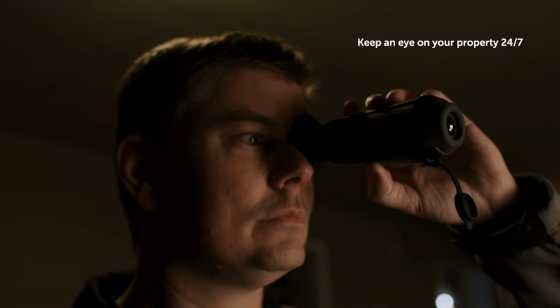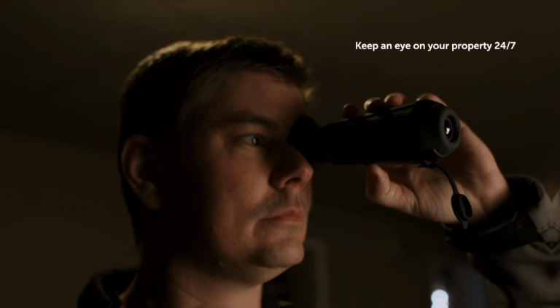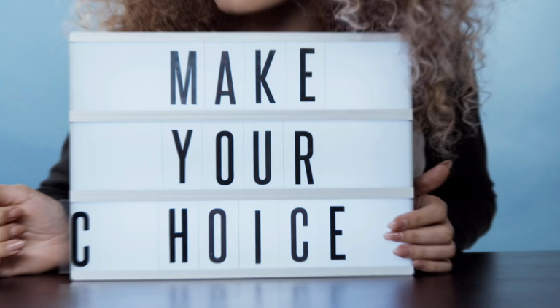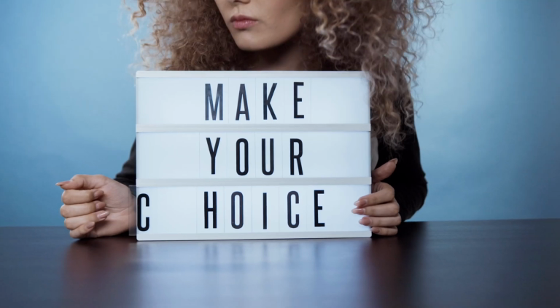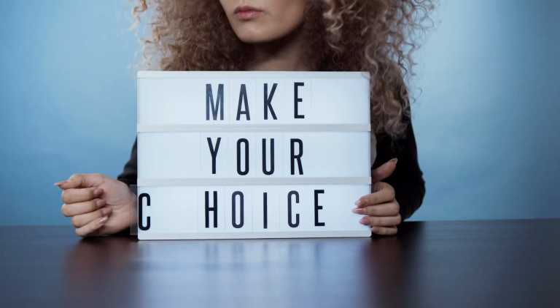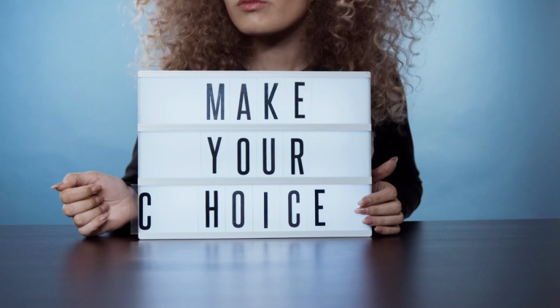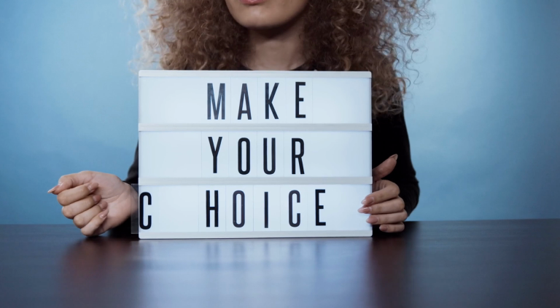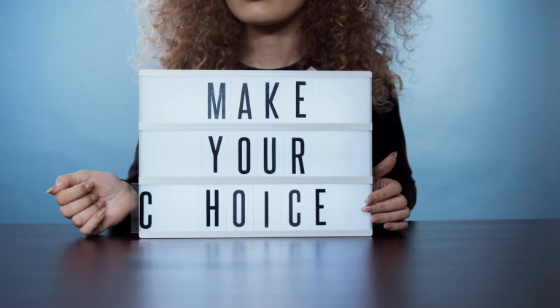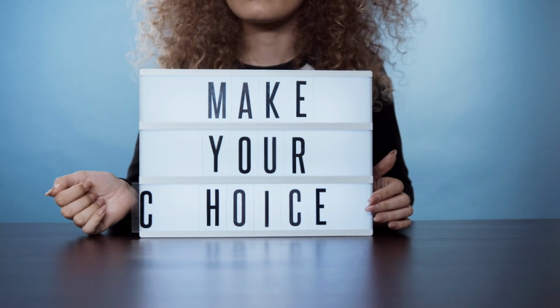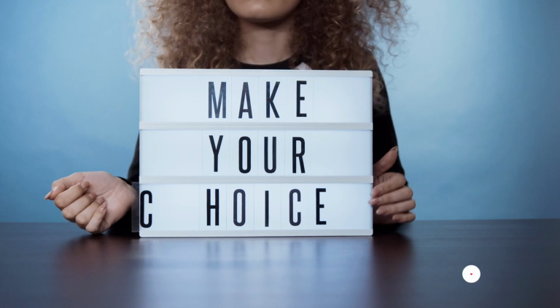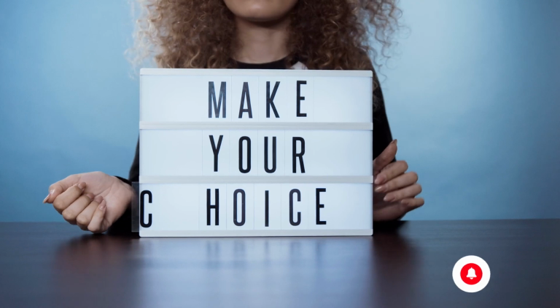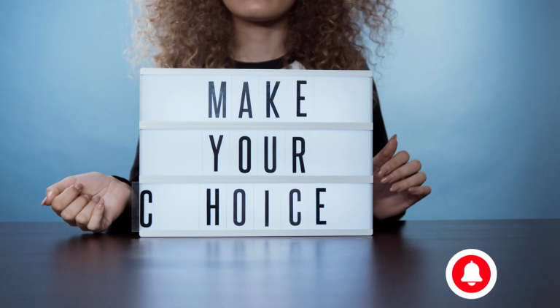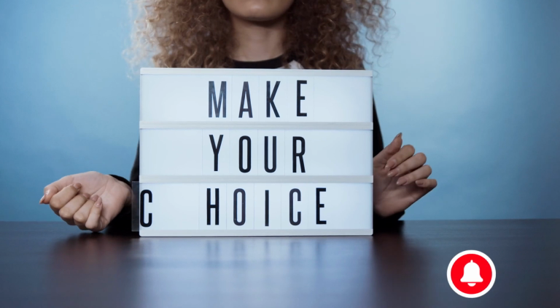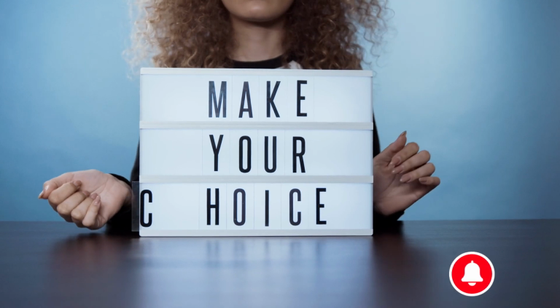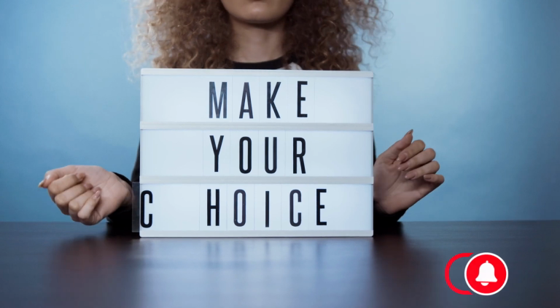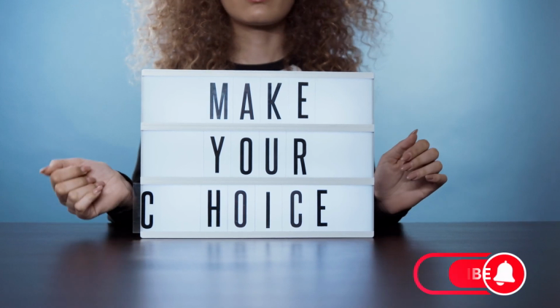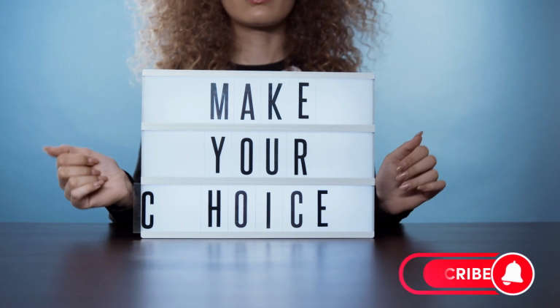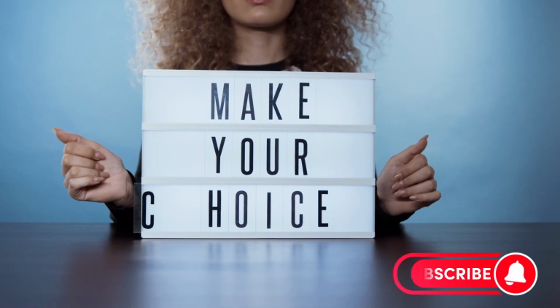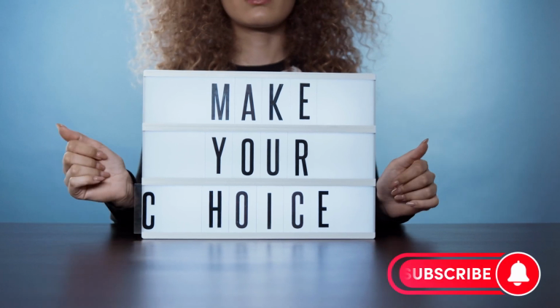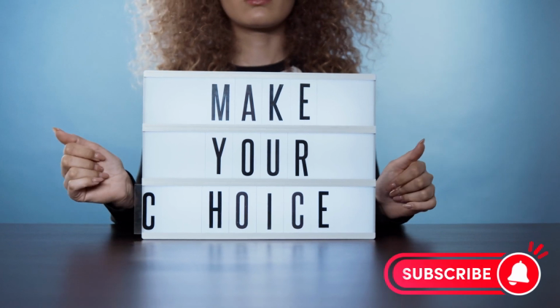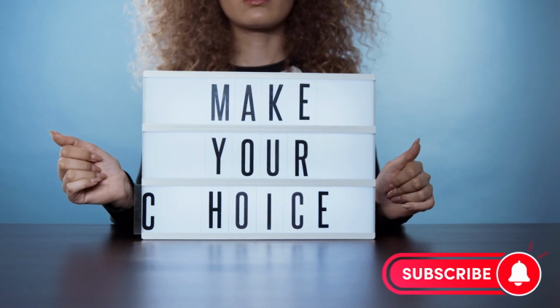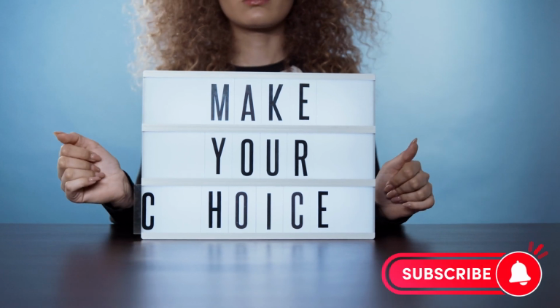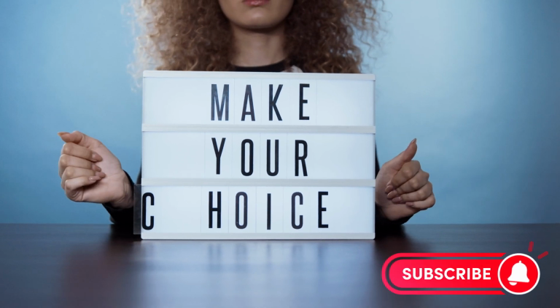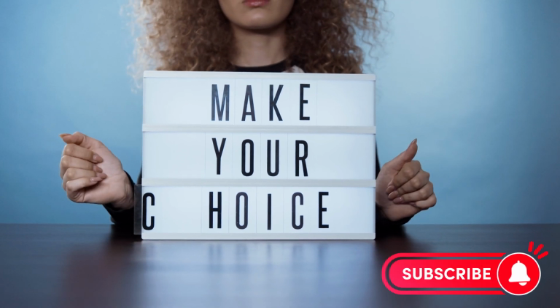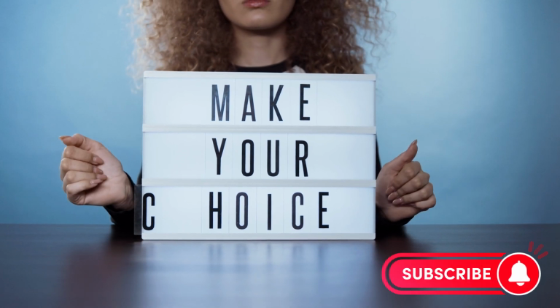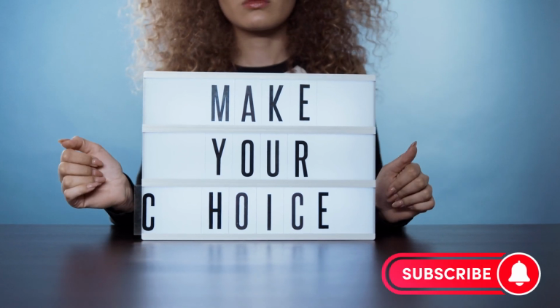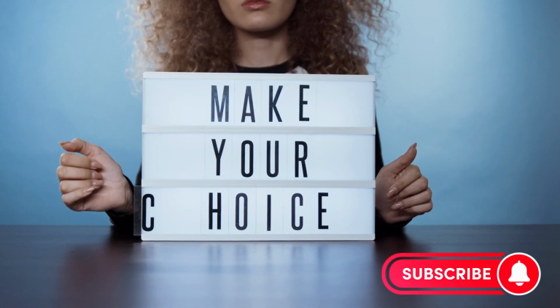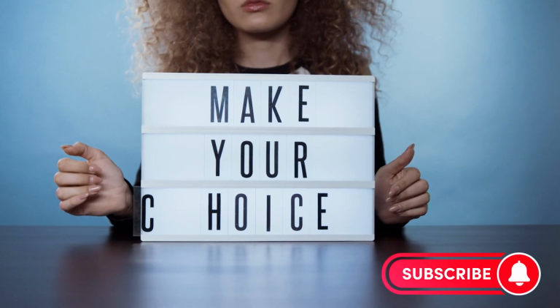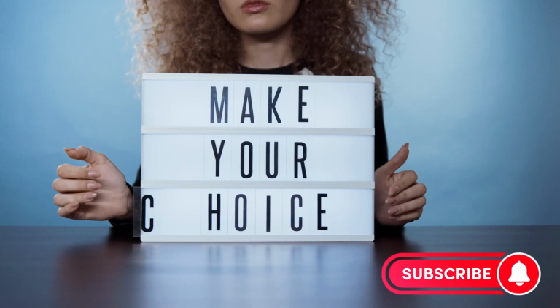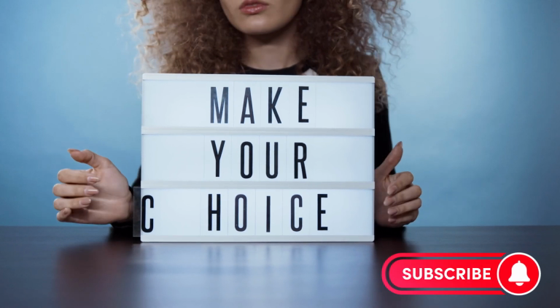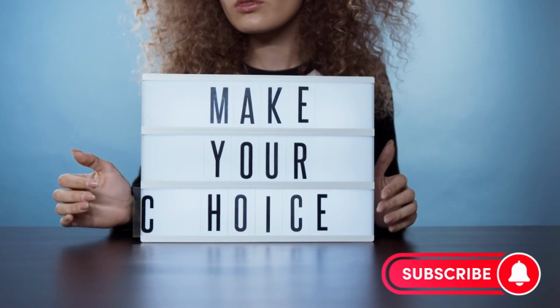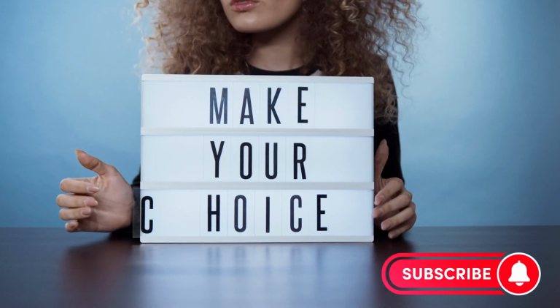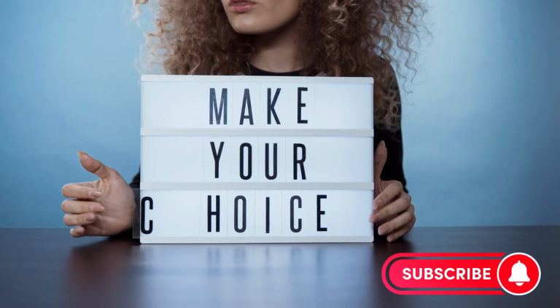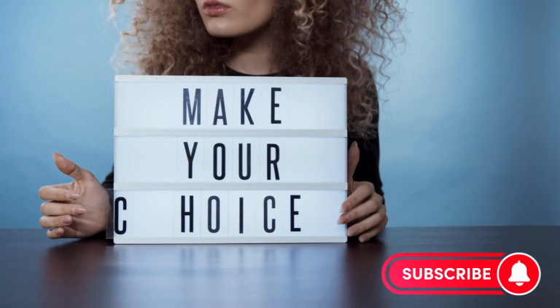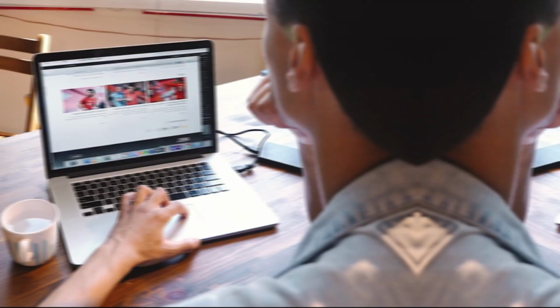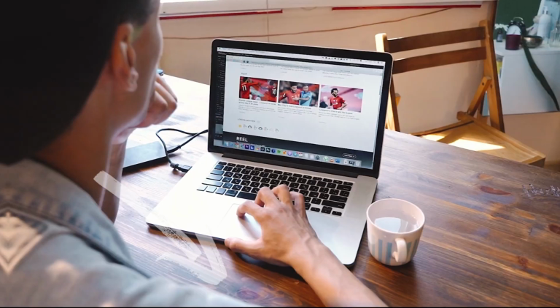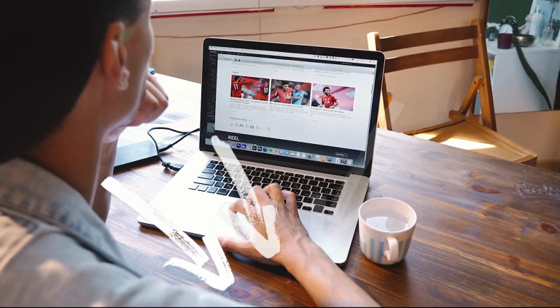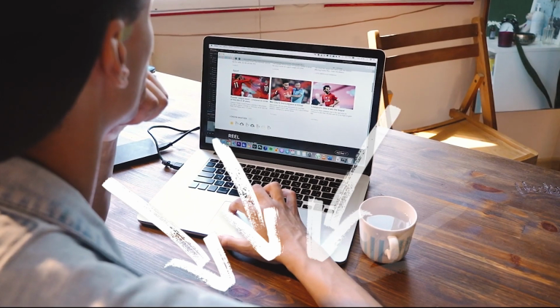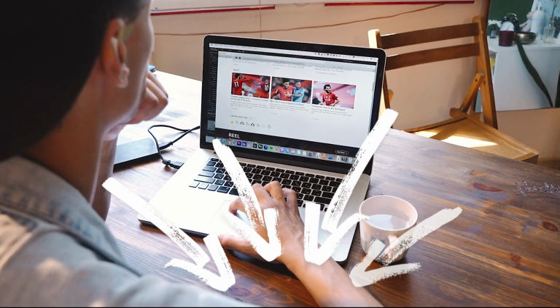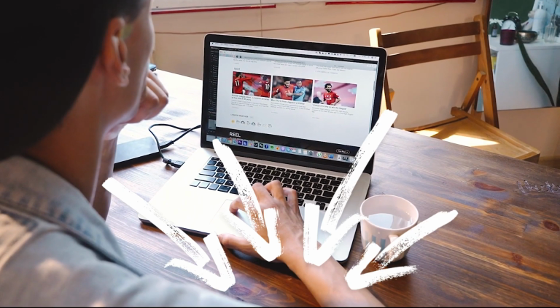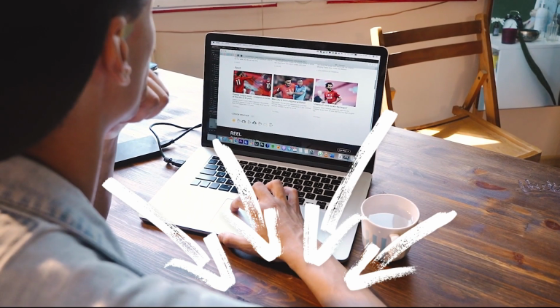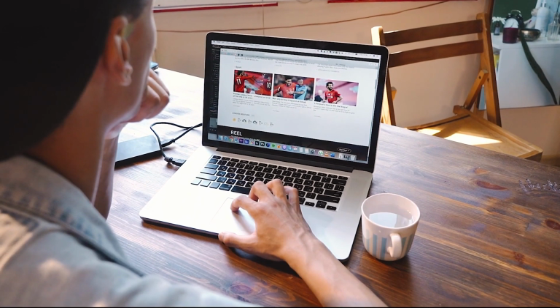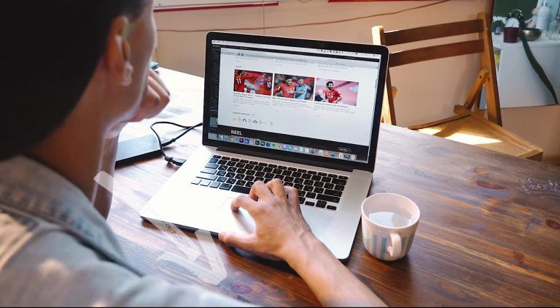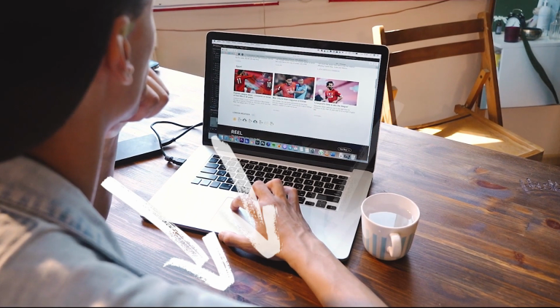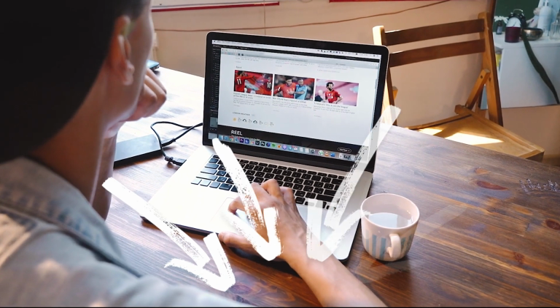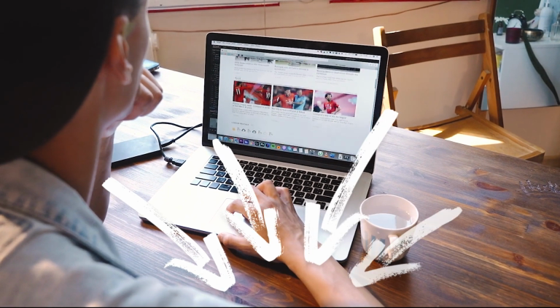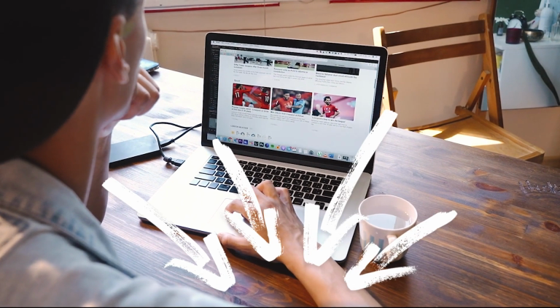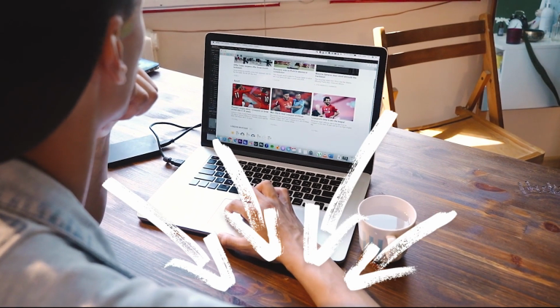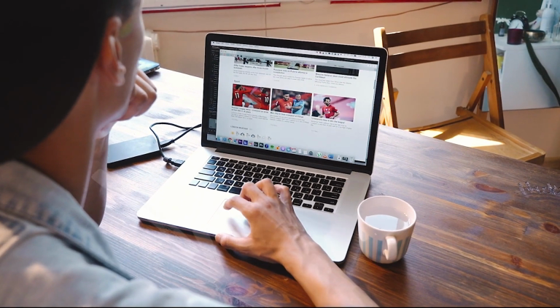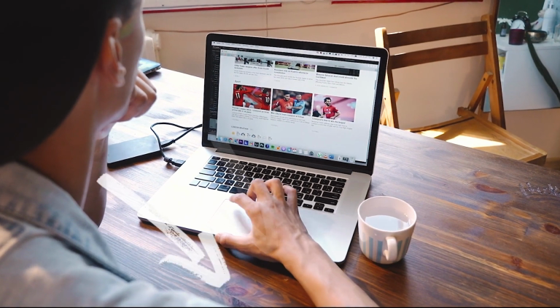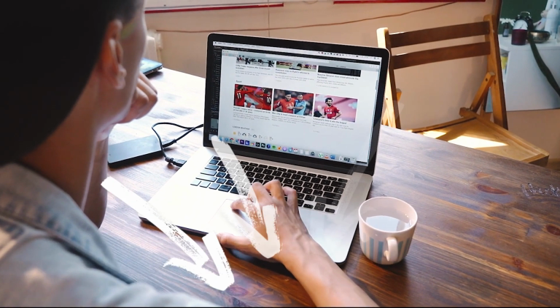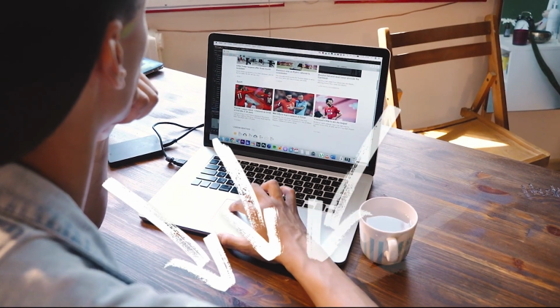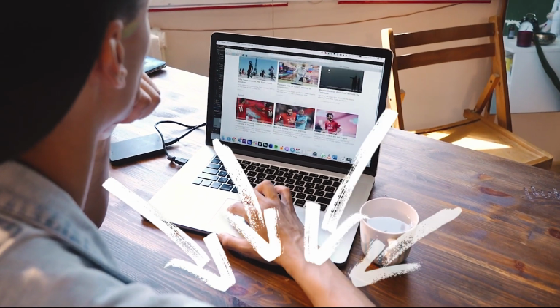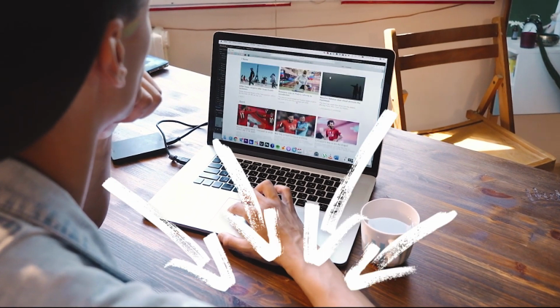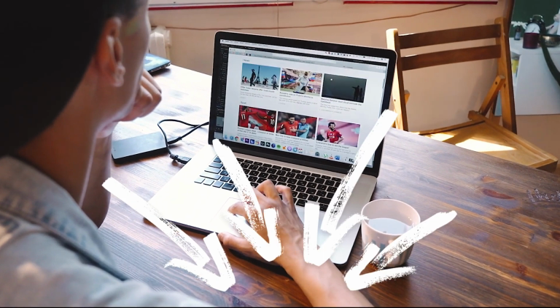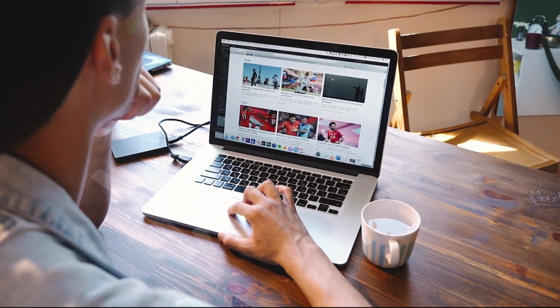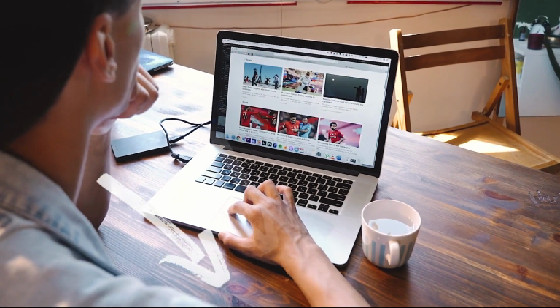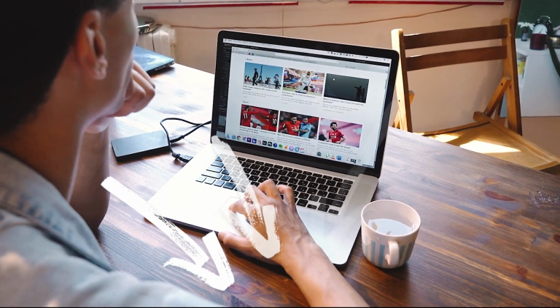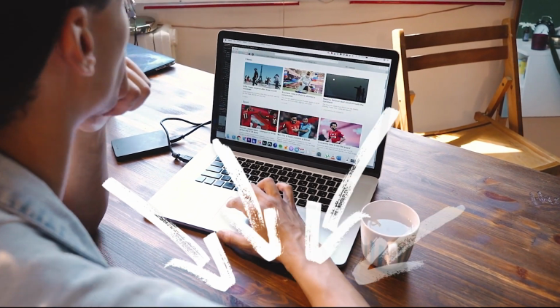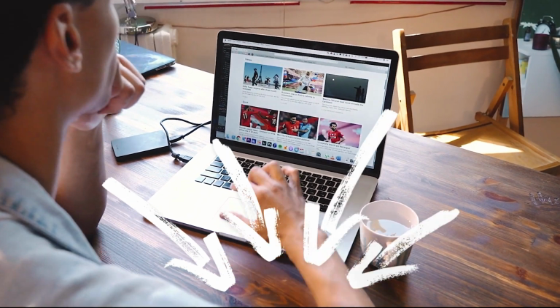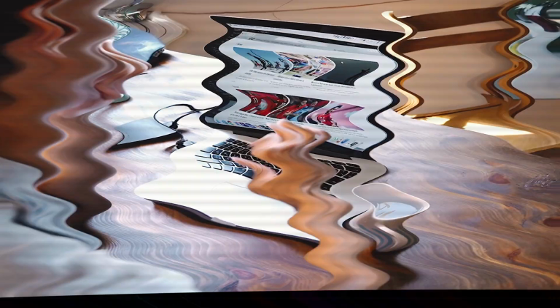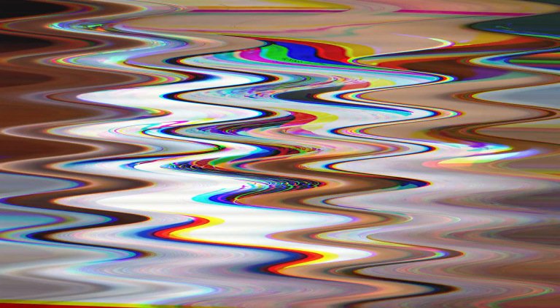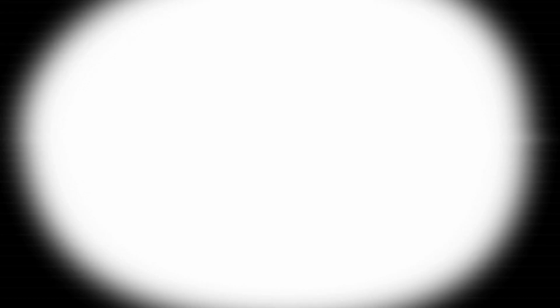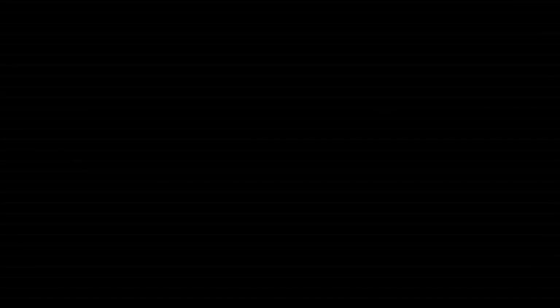Each of these monoculars lights up the night without breaking the bank. Links to all three are in the description. Happy exploring!